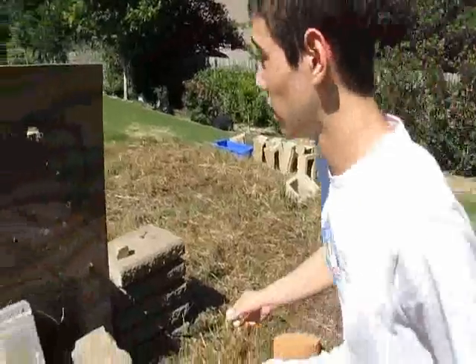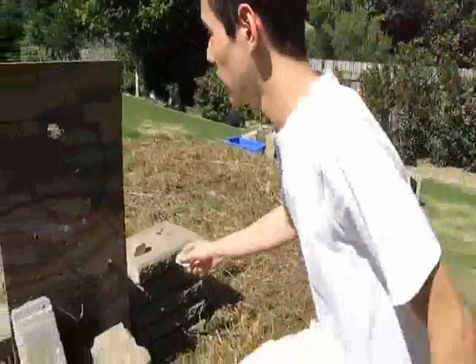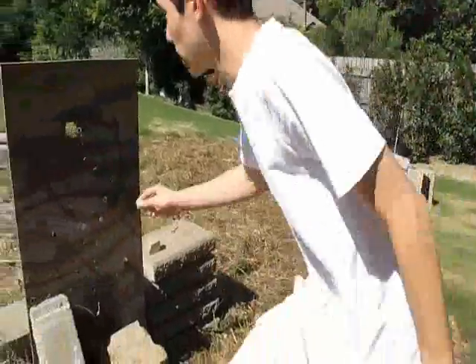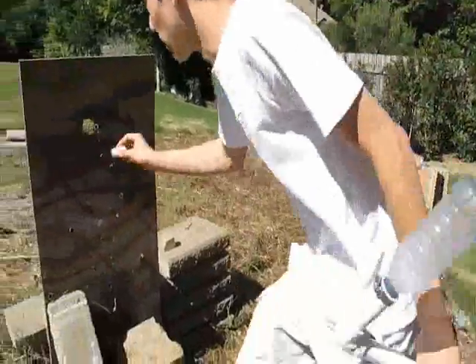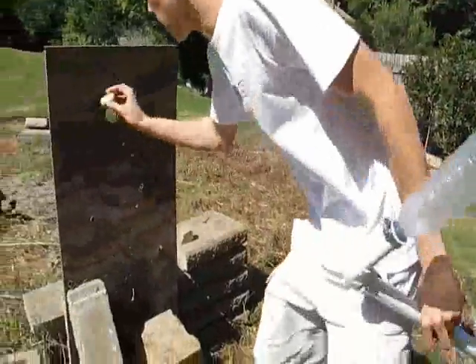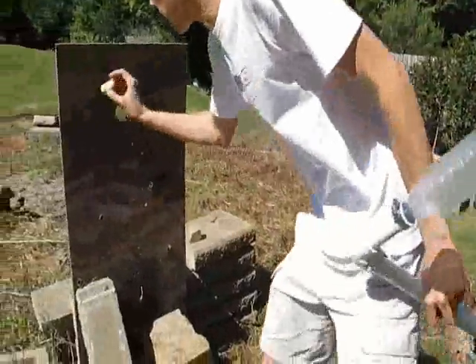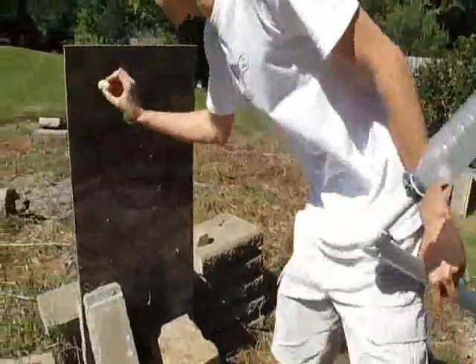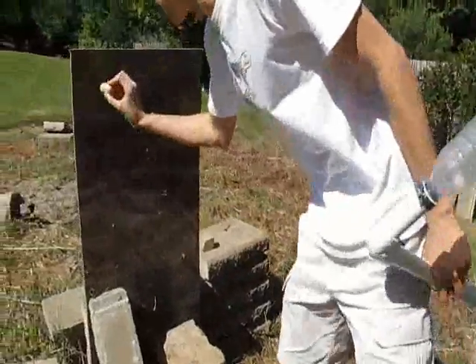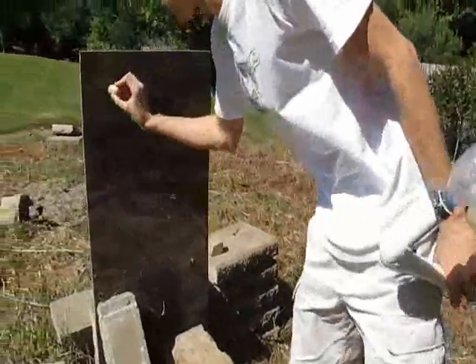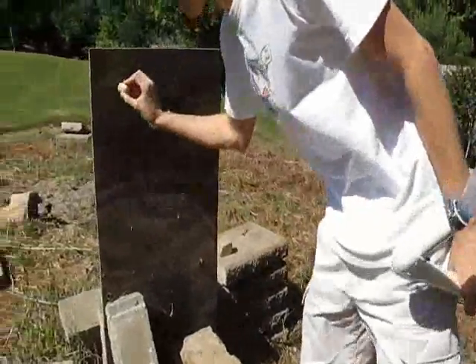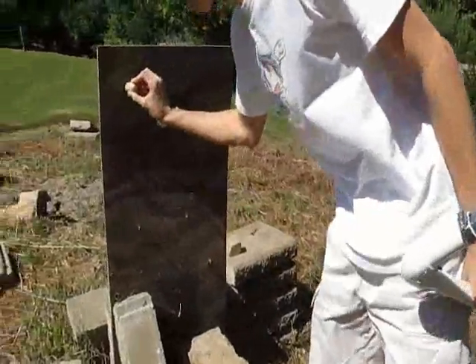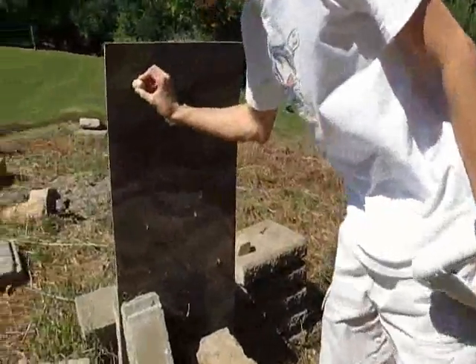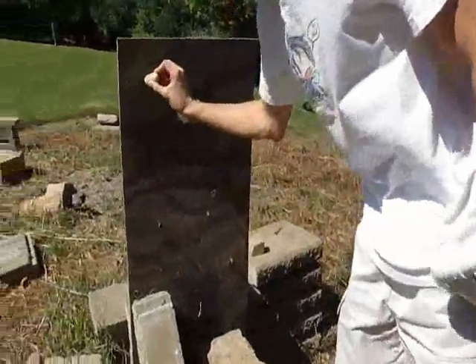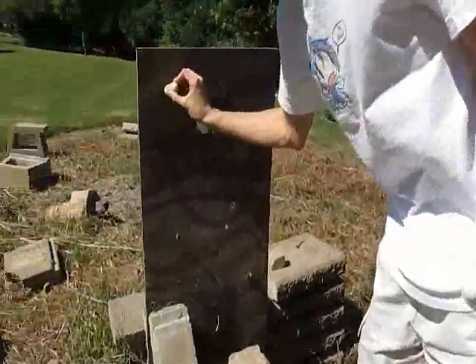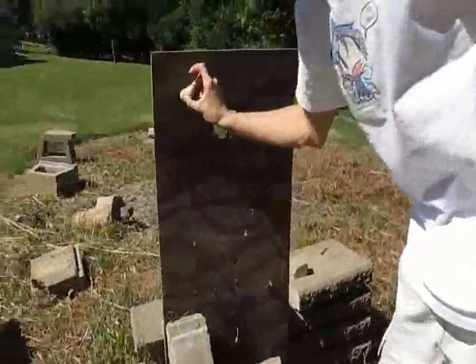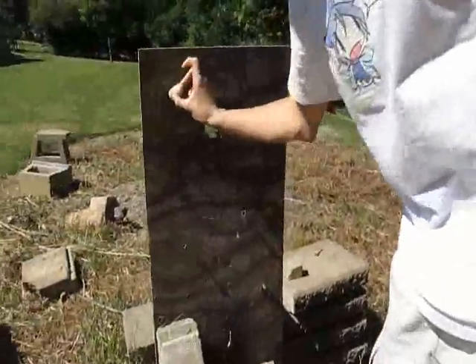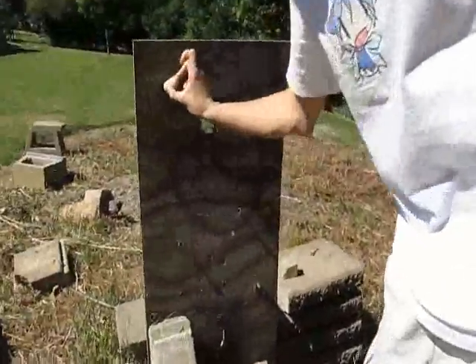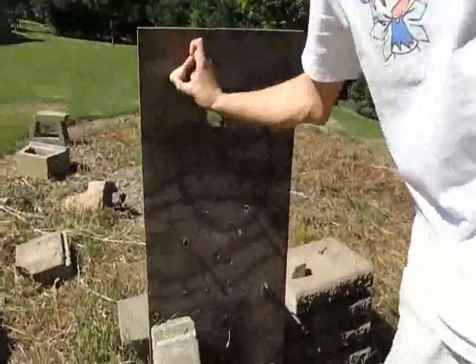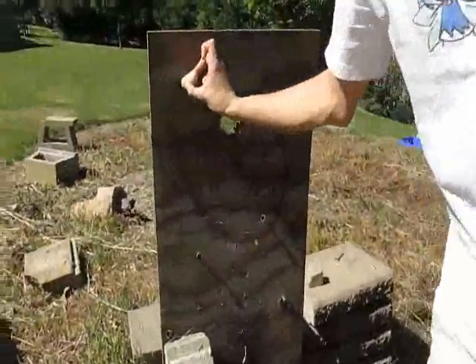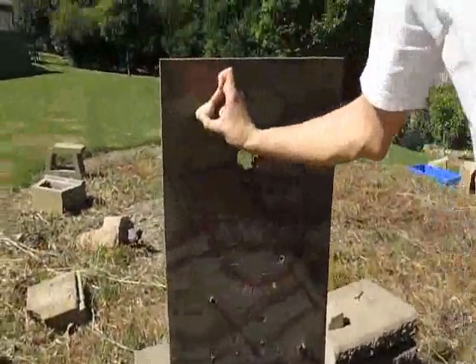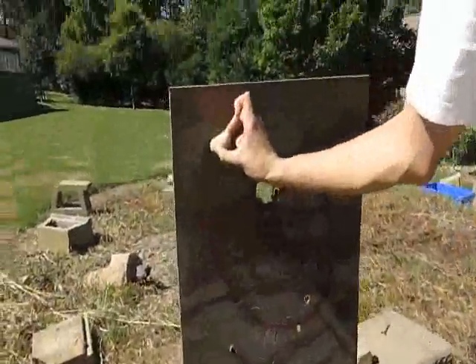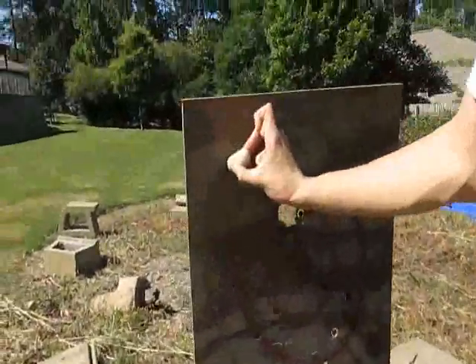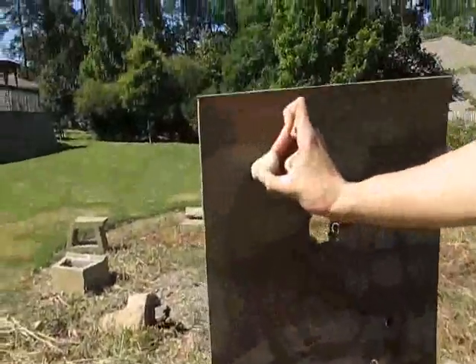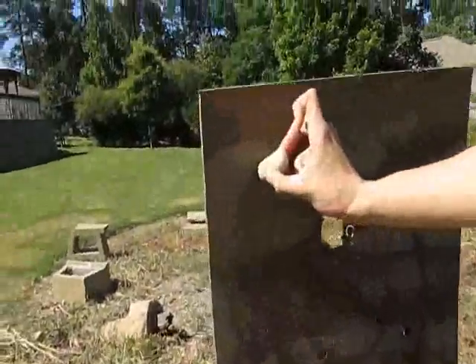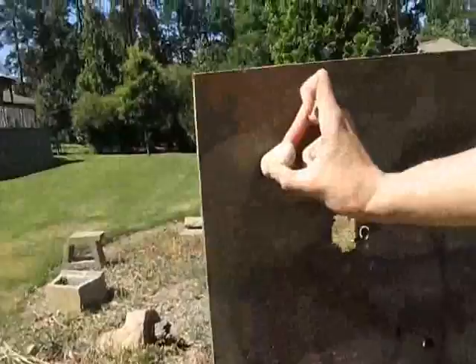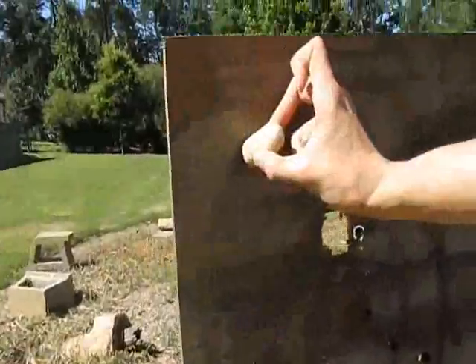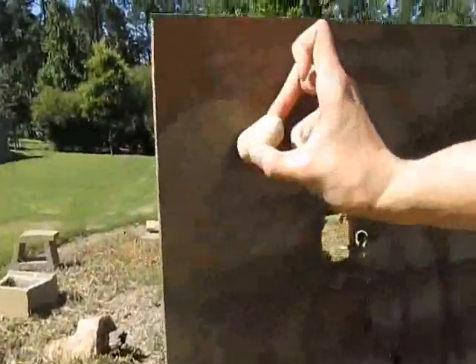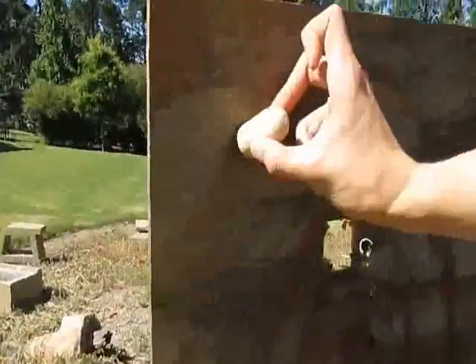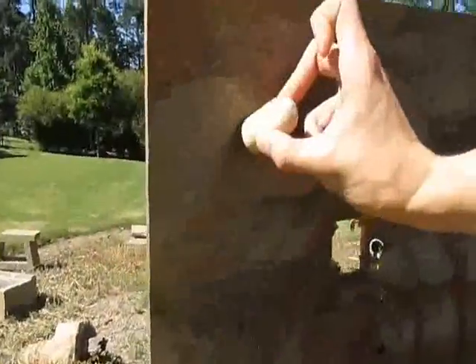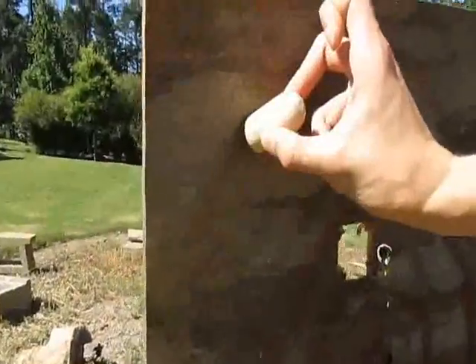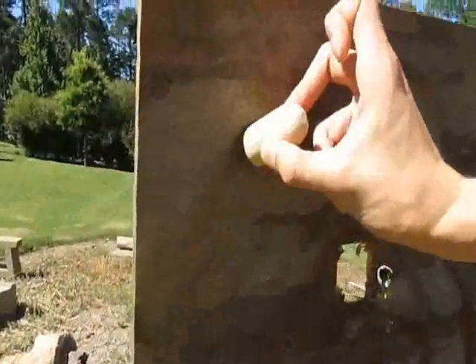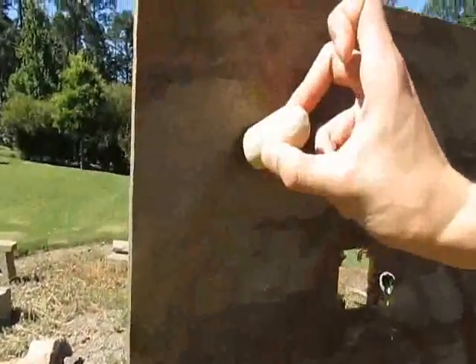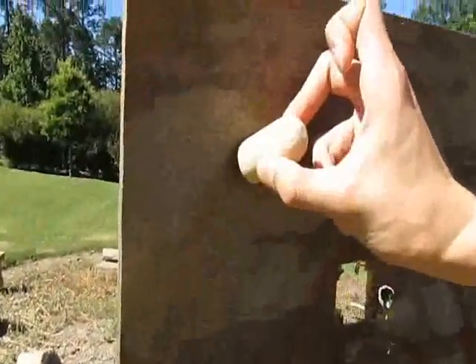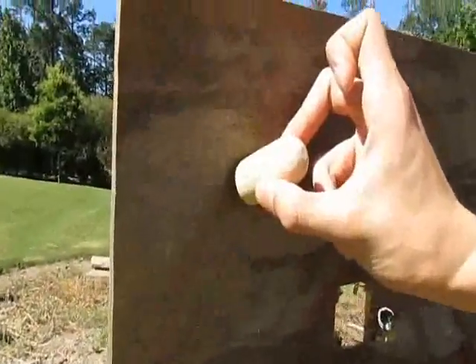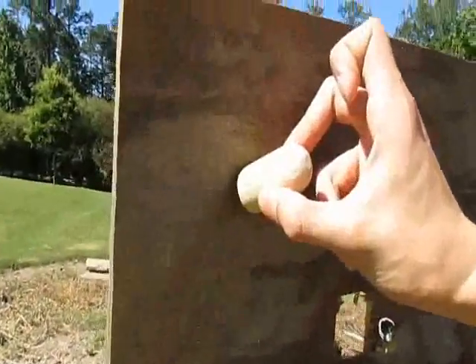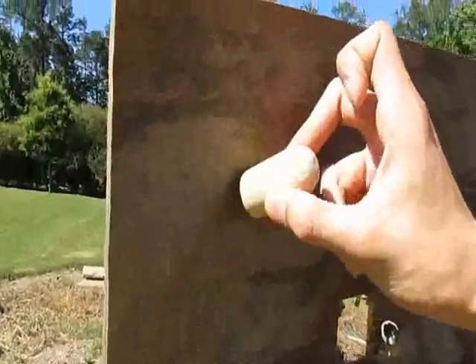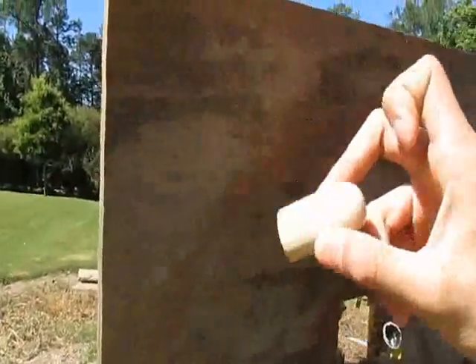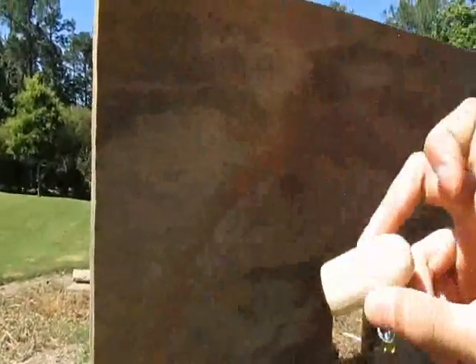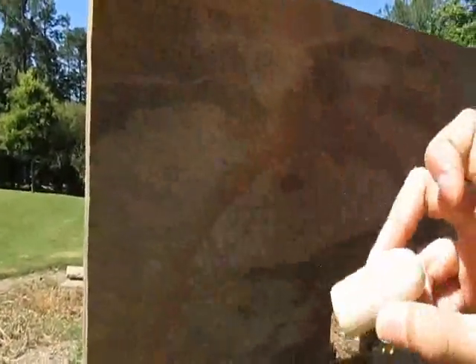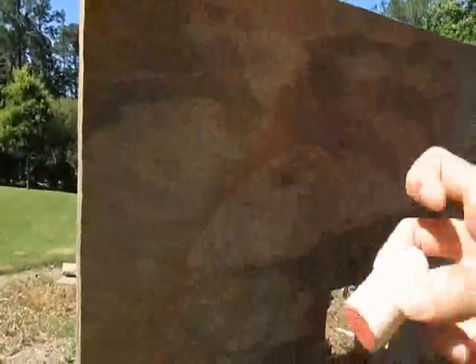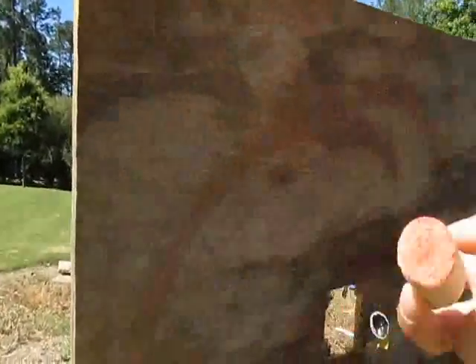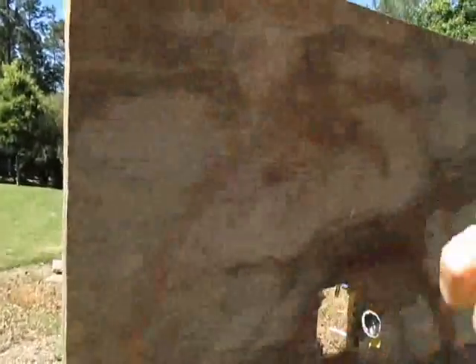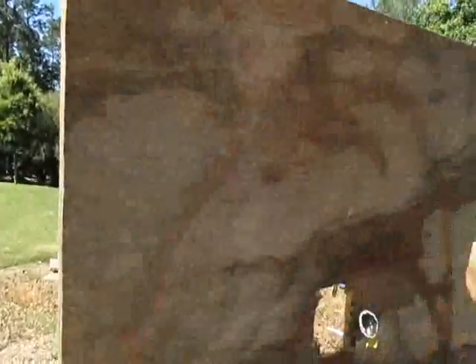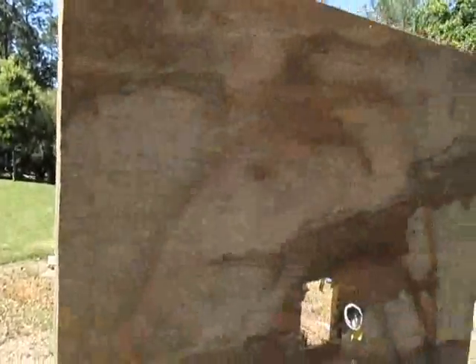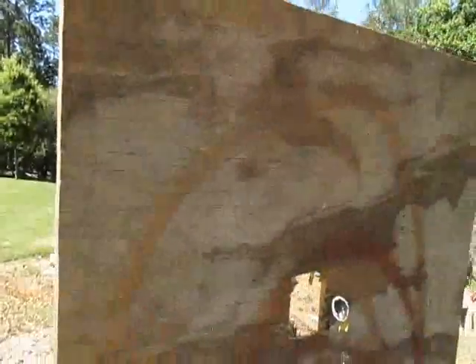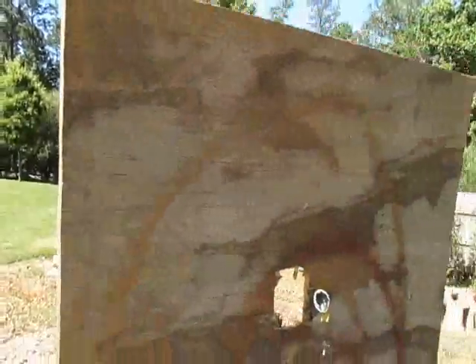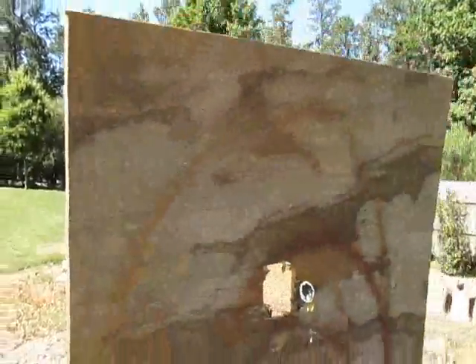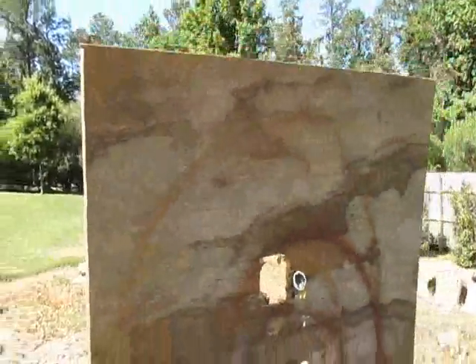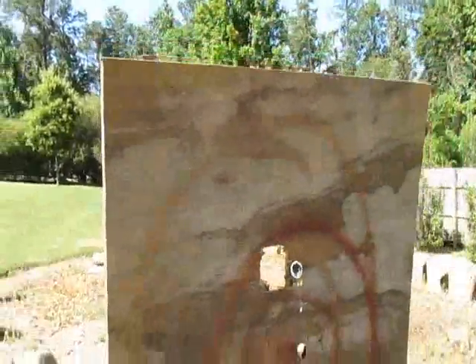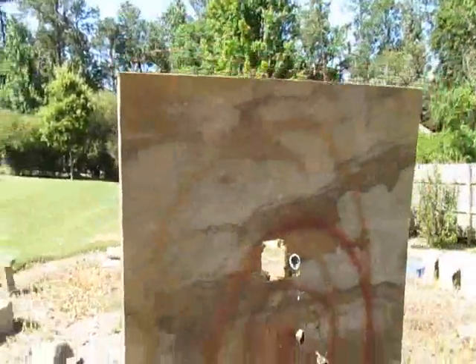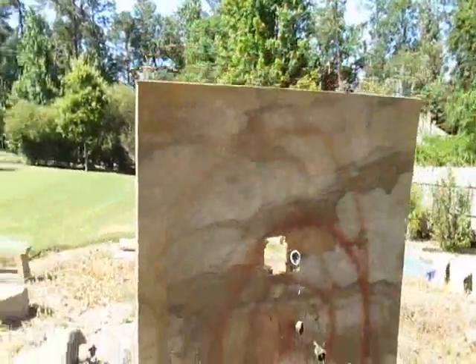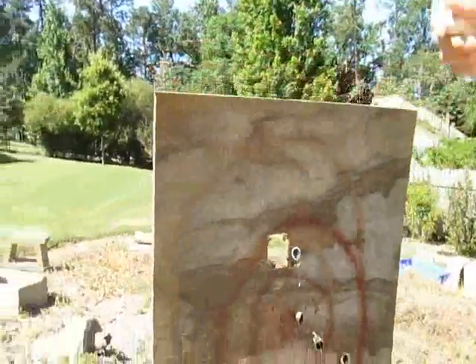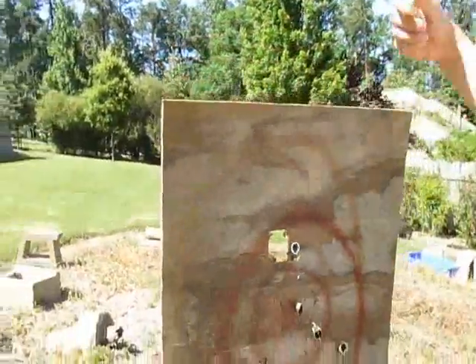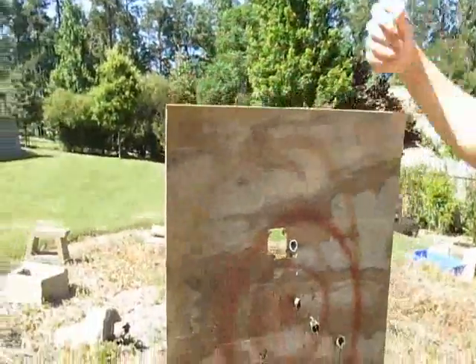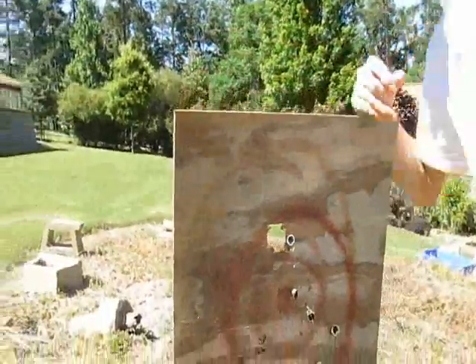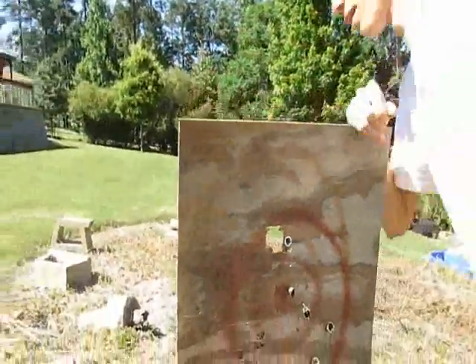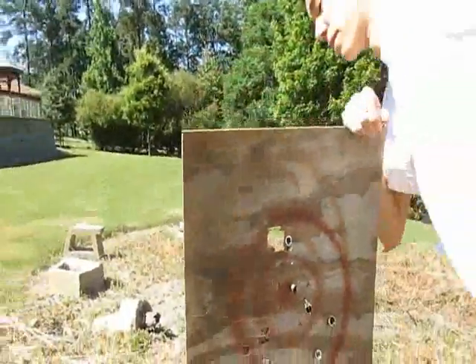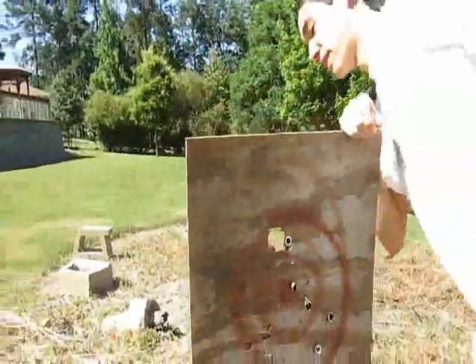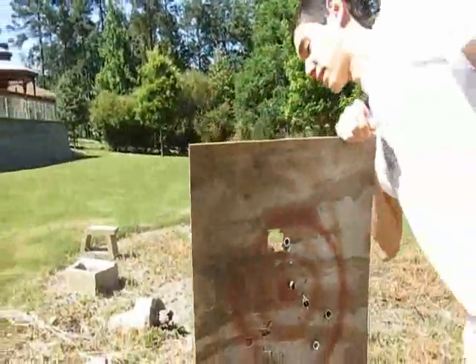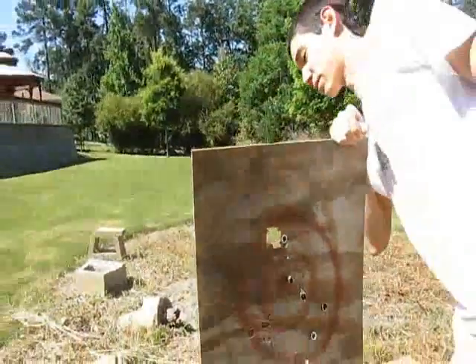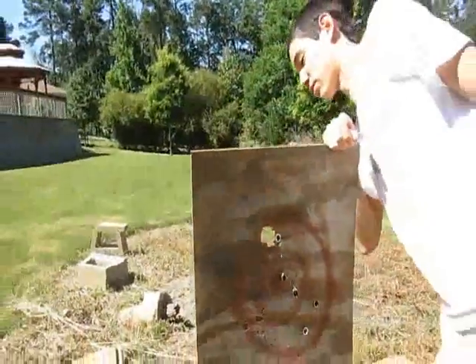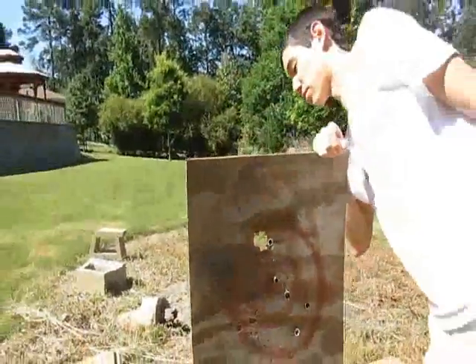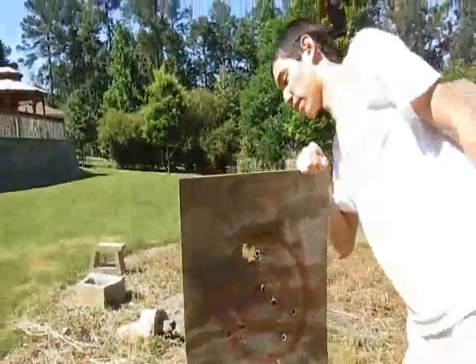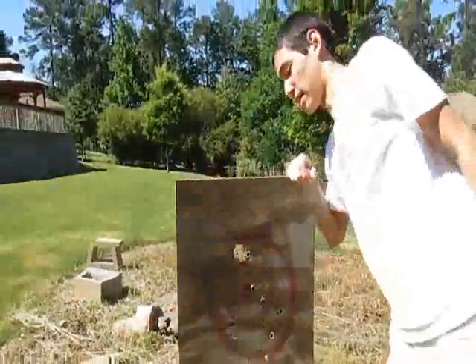Yeah, it hit right here like this. So making it domed does not make it go straight.